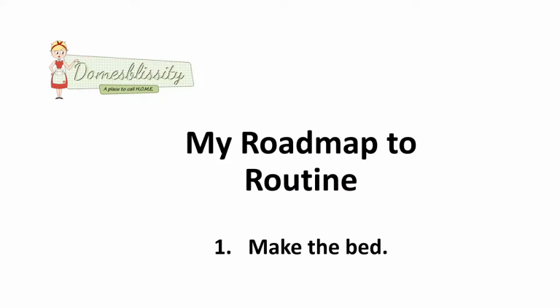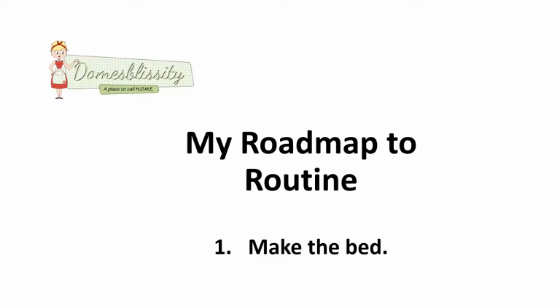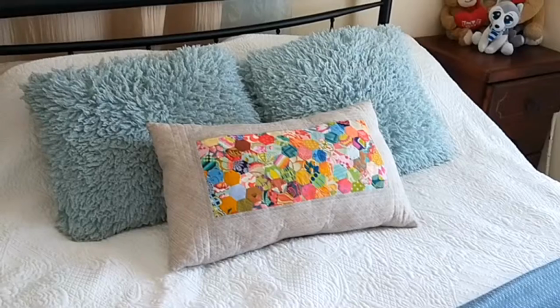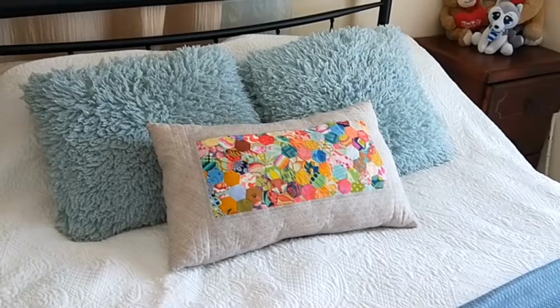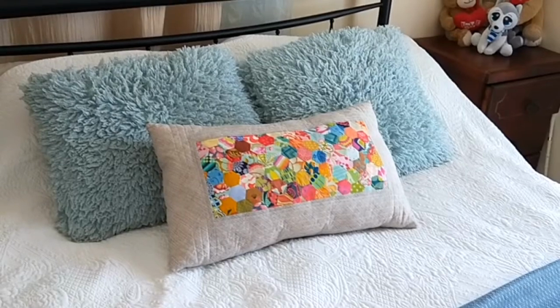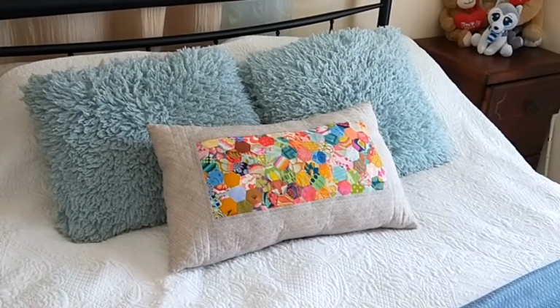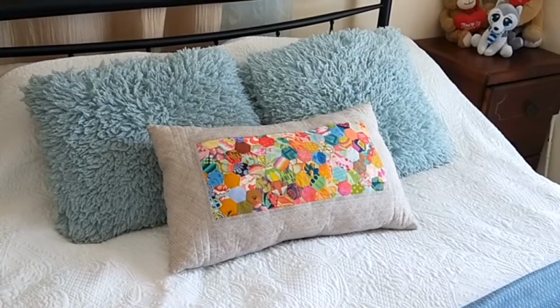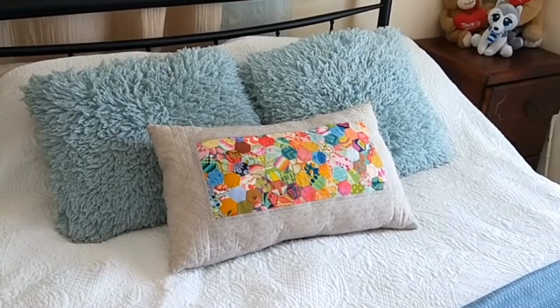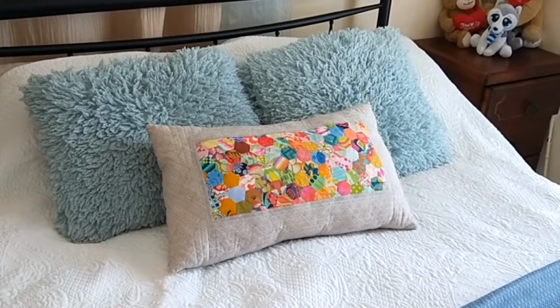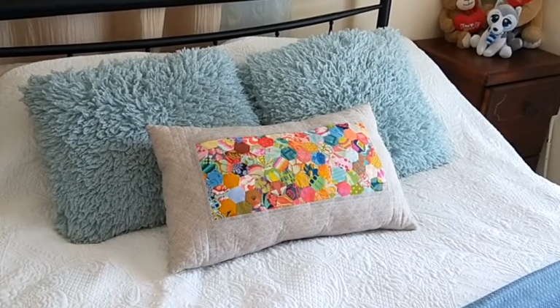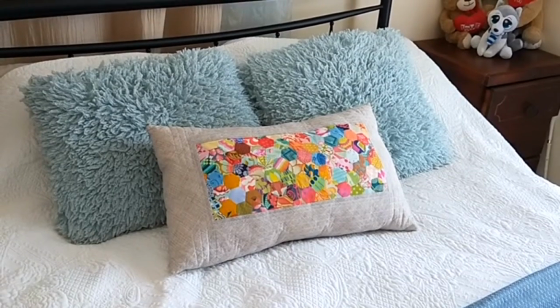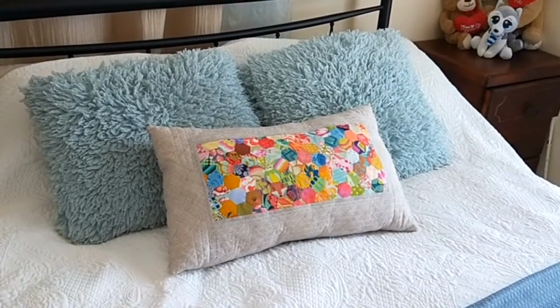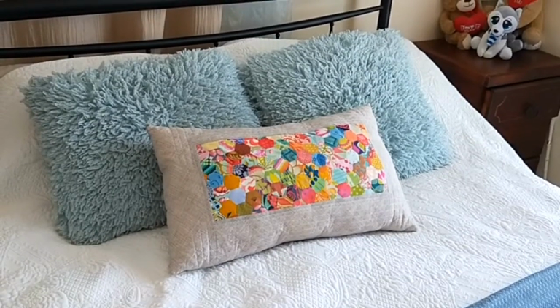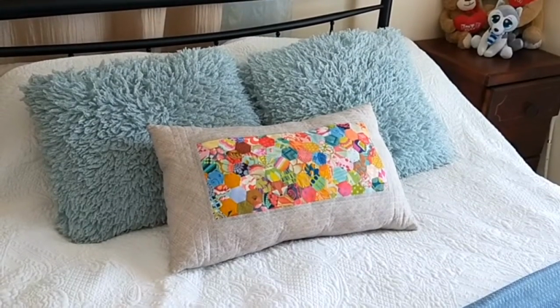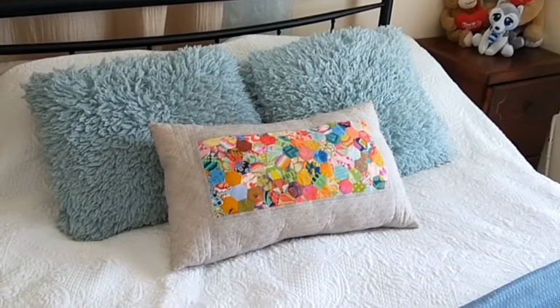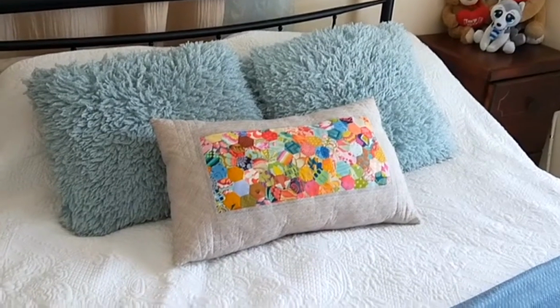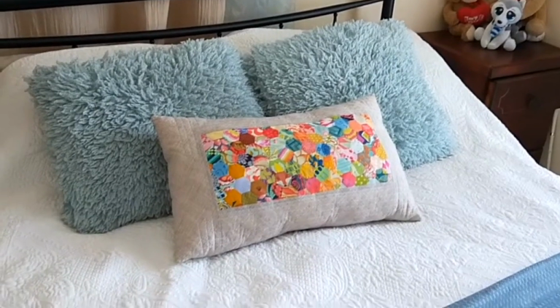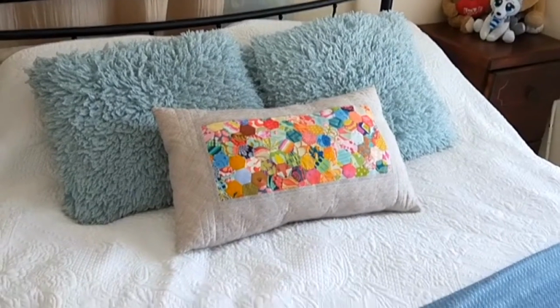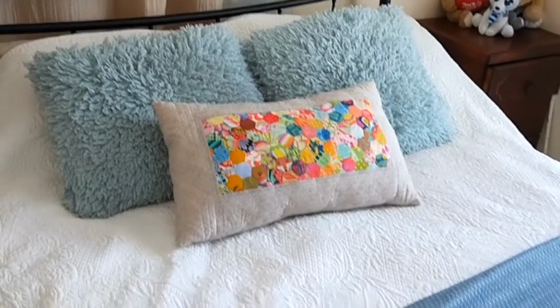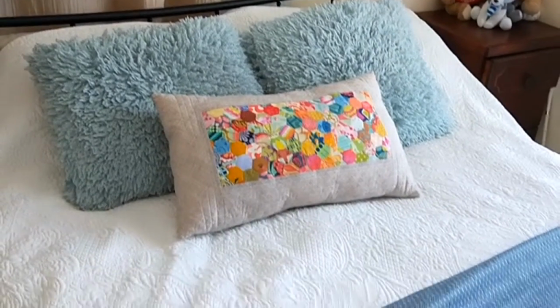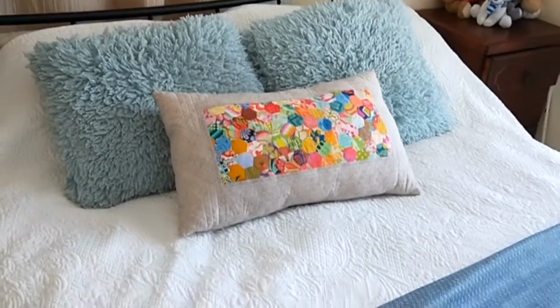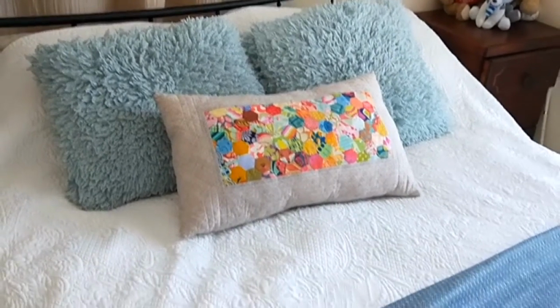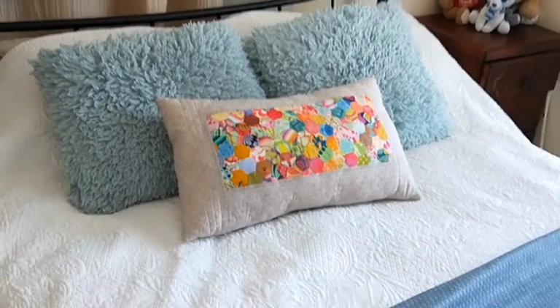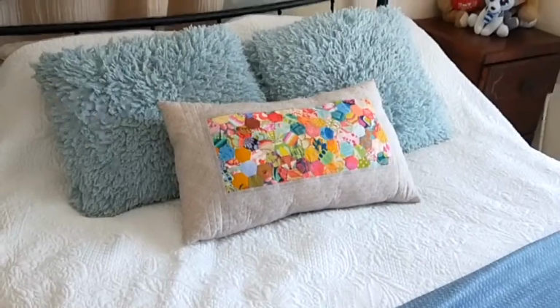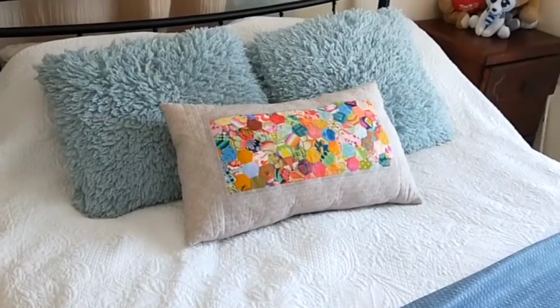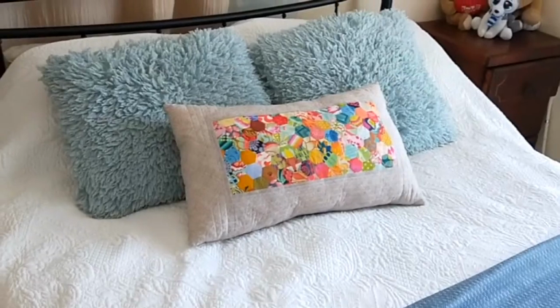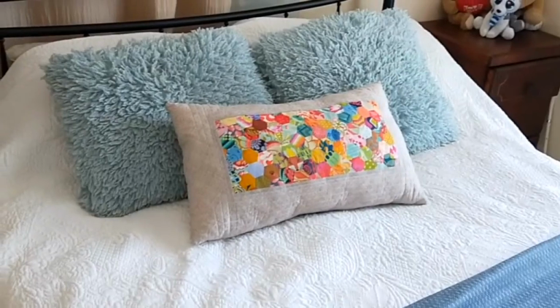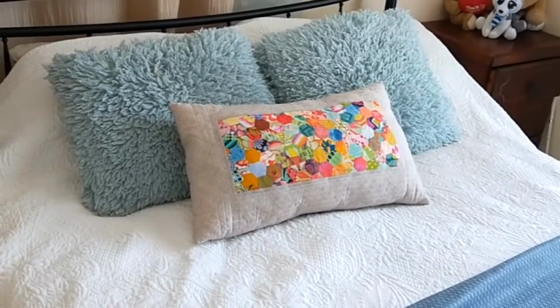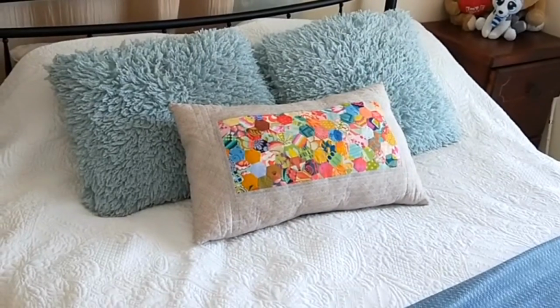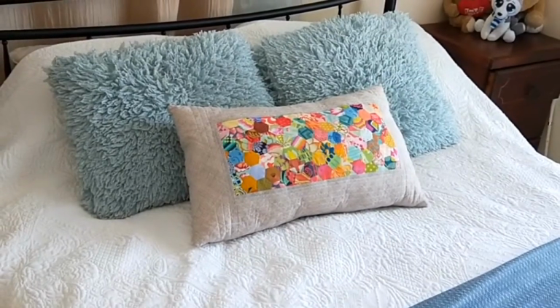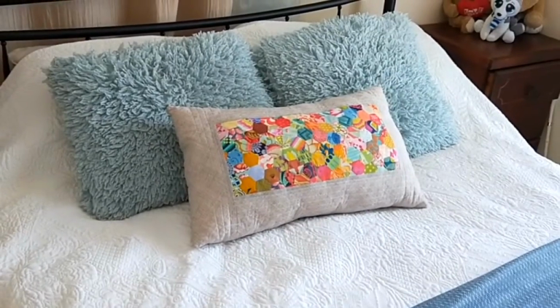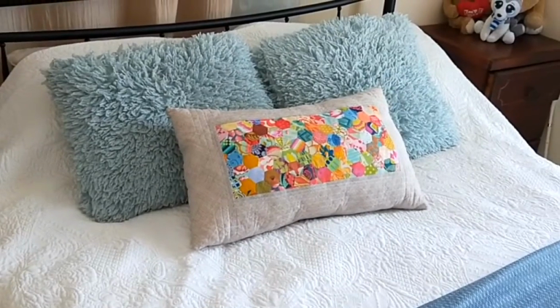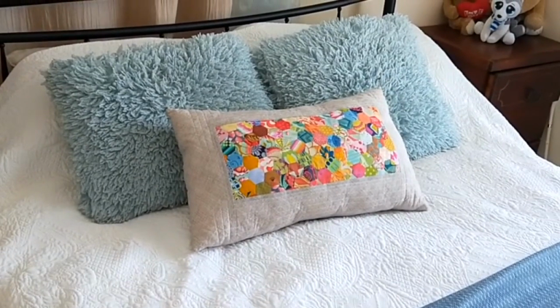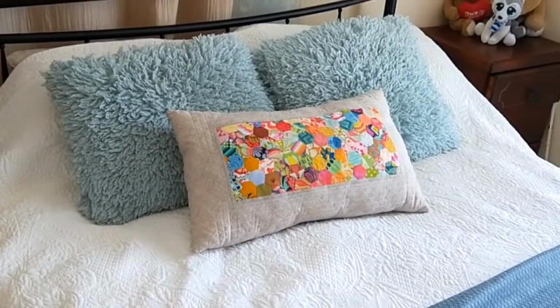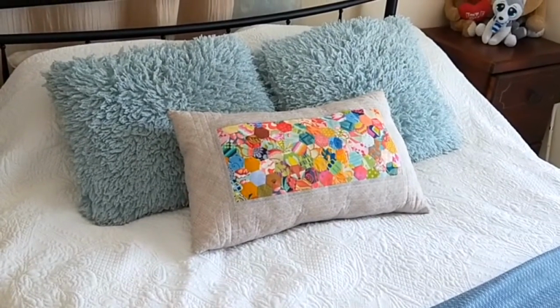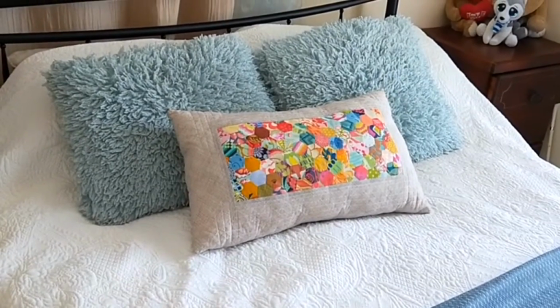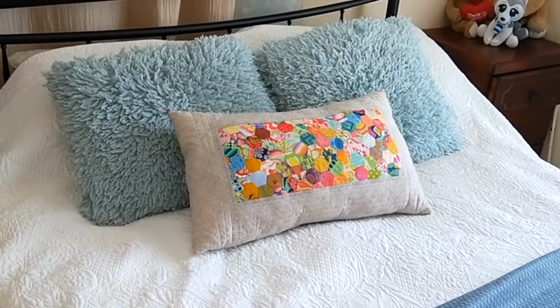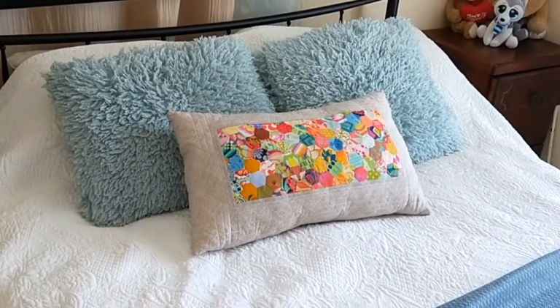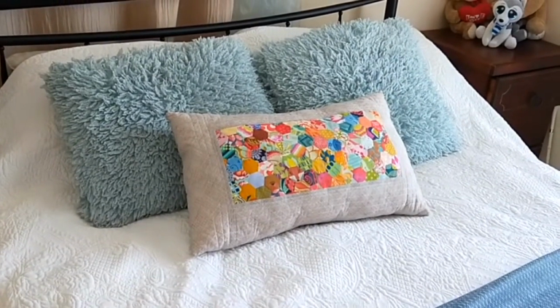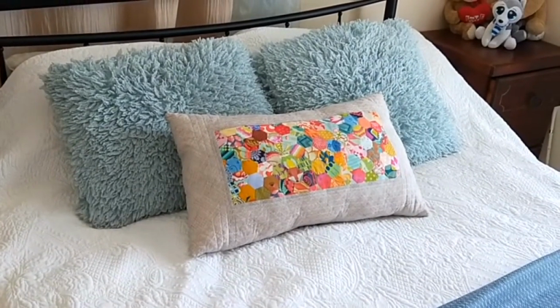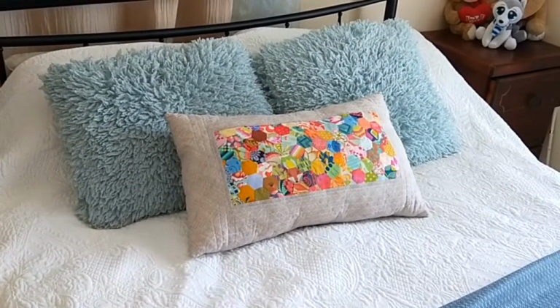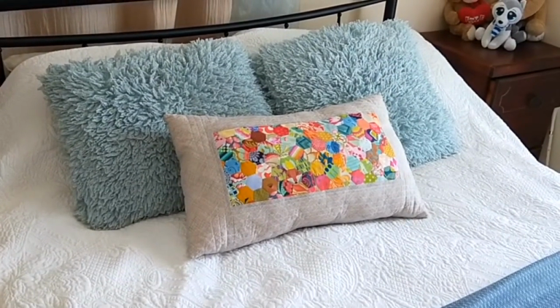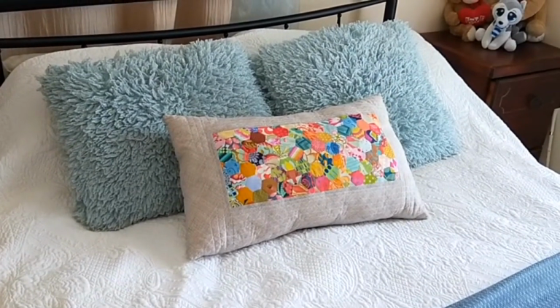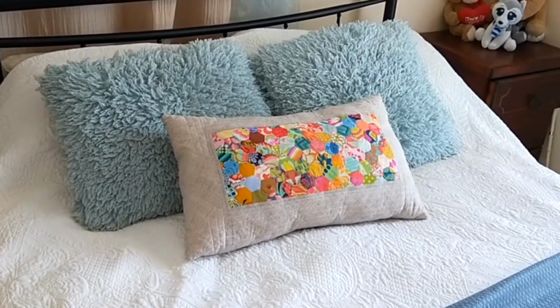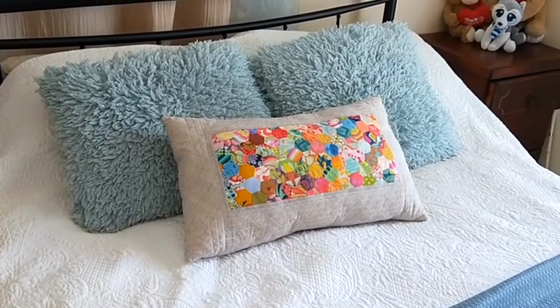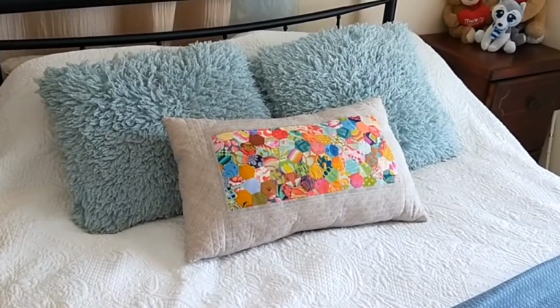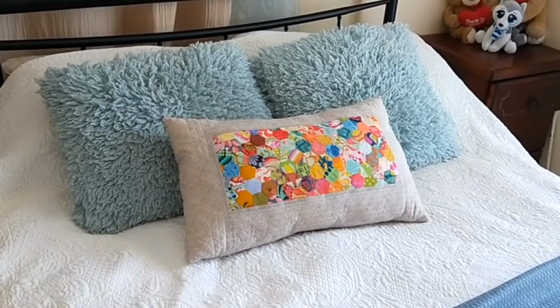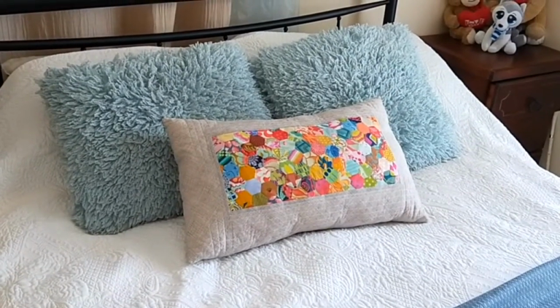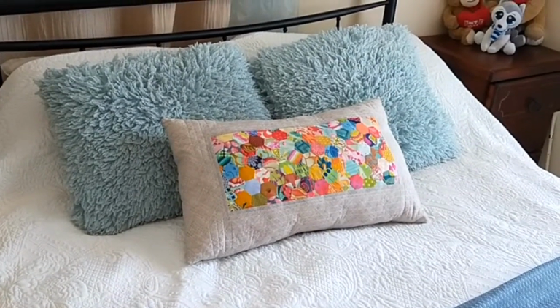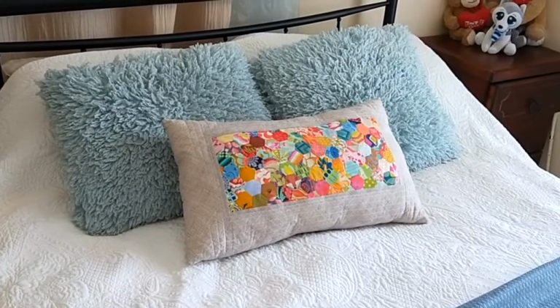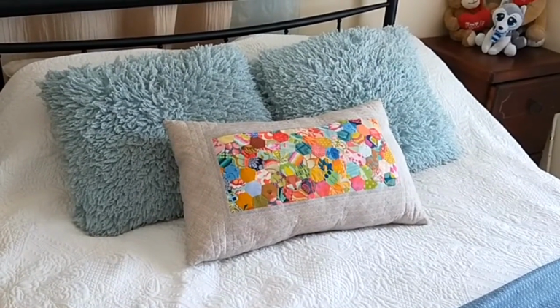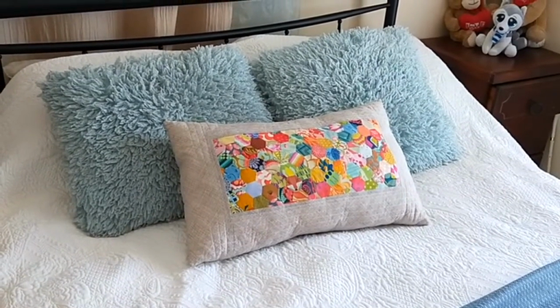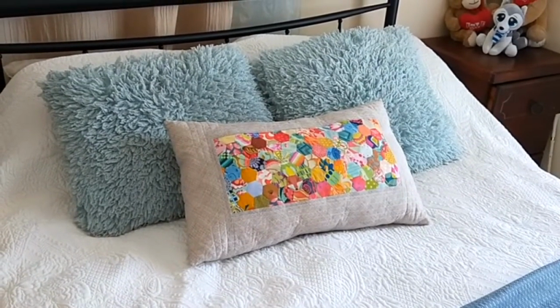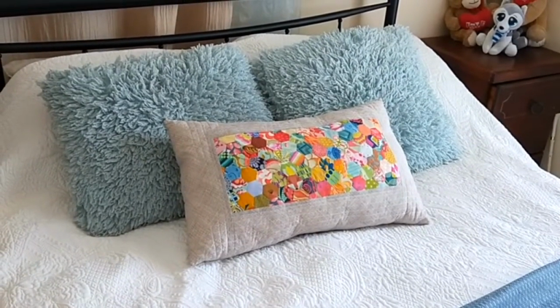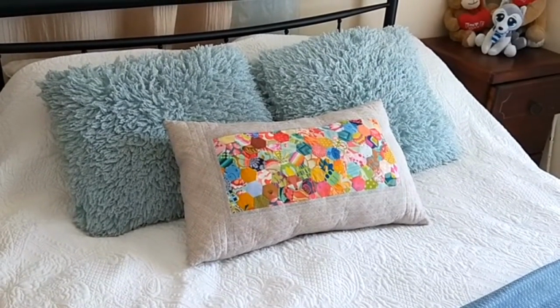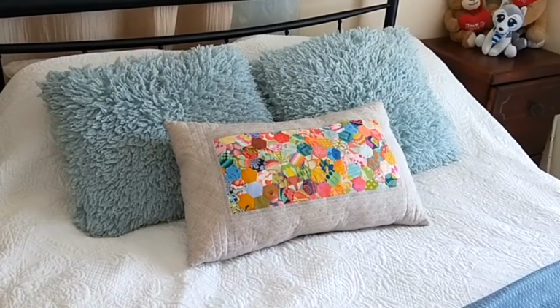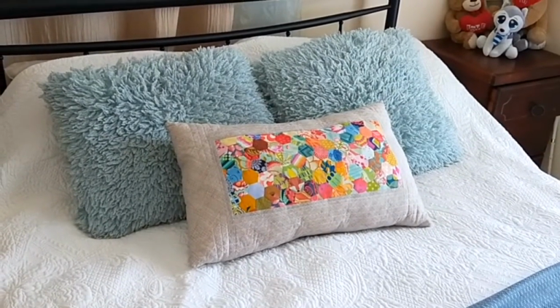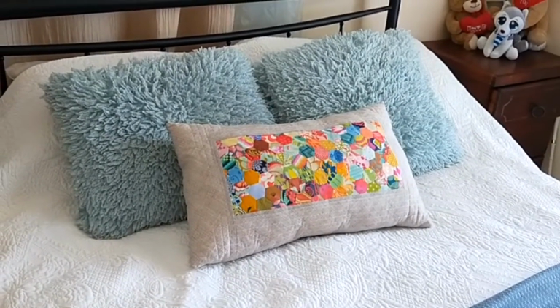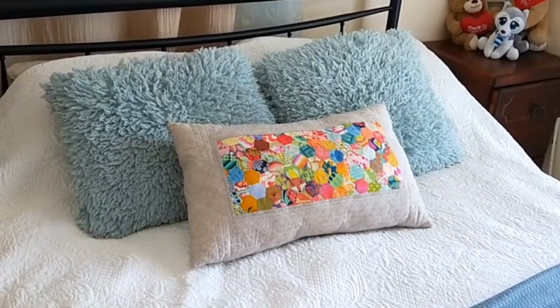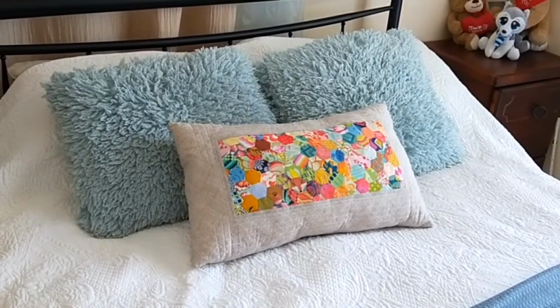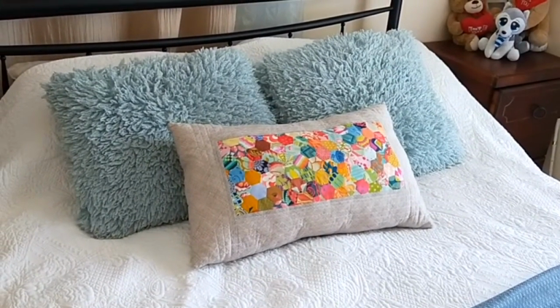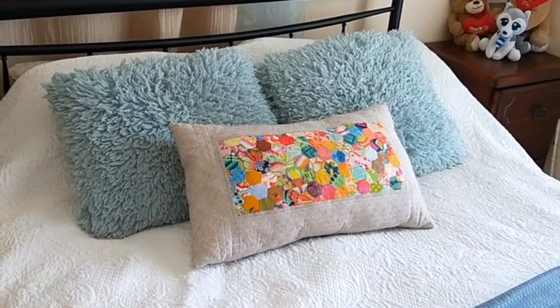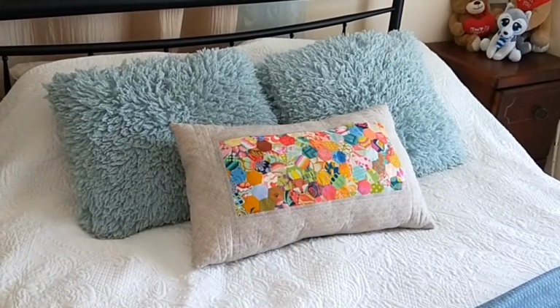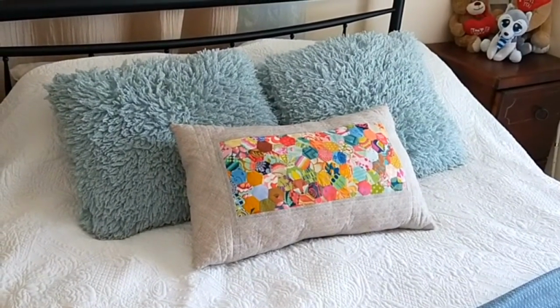So number one is to make the bed. Nothing fancy — just quickly make the bed, and now I'm off to the shower.